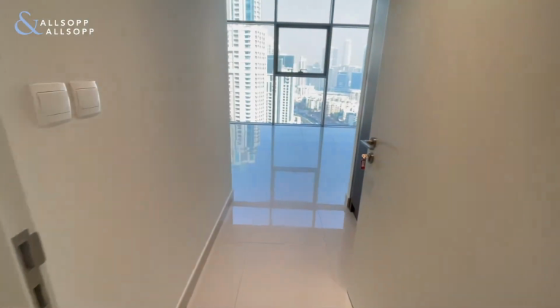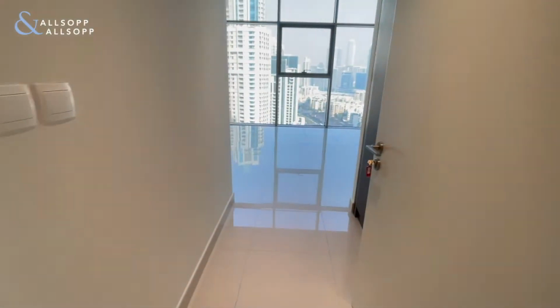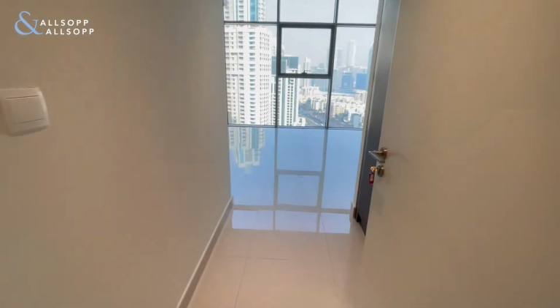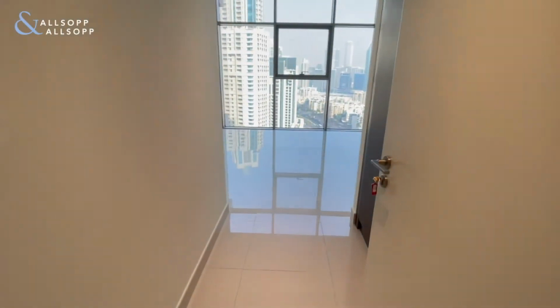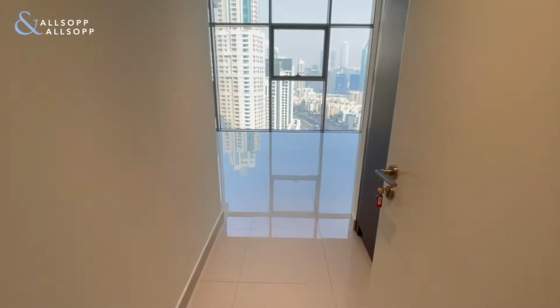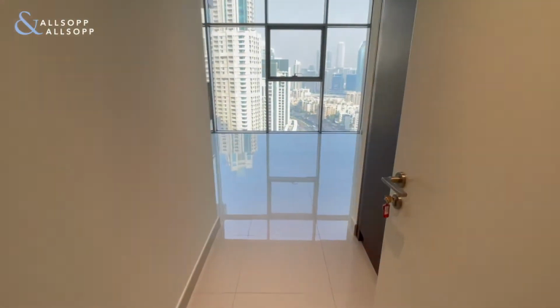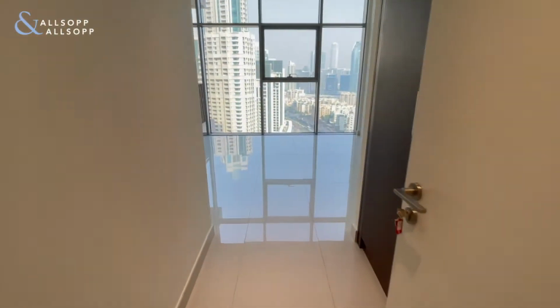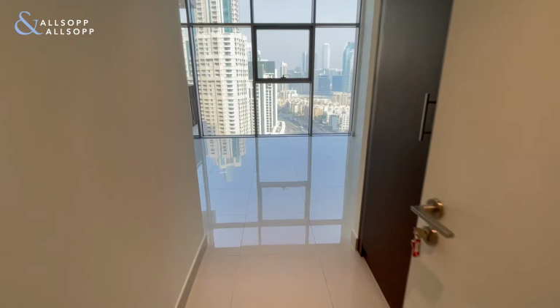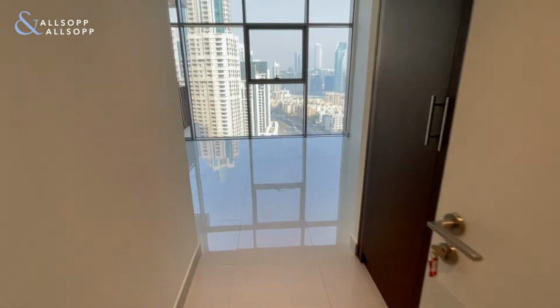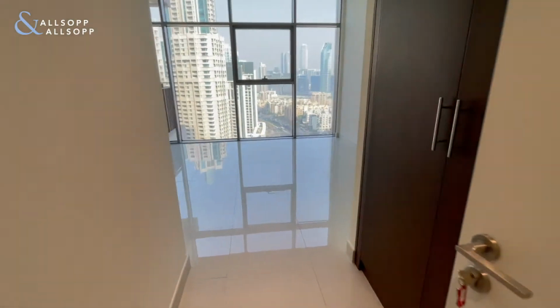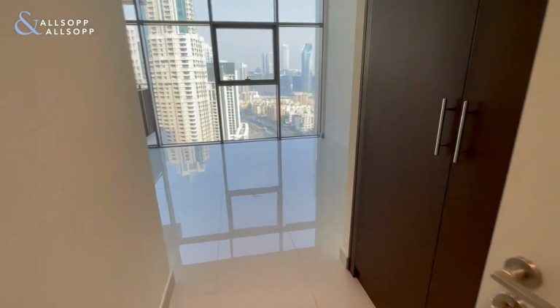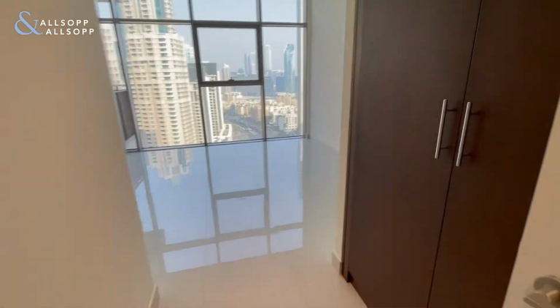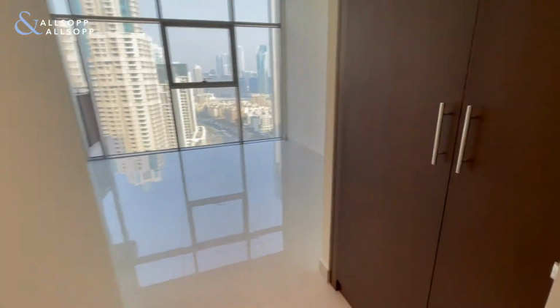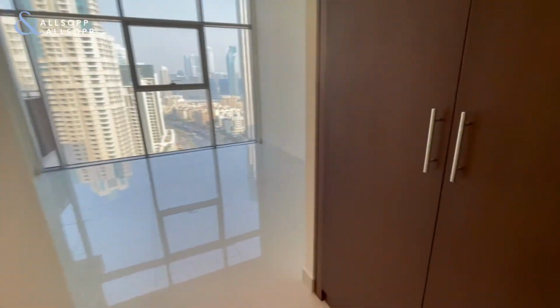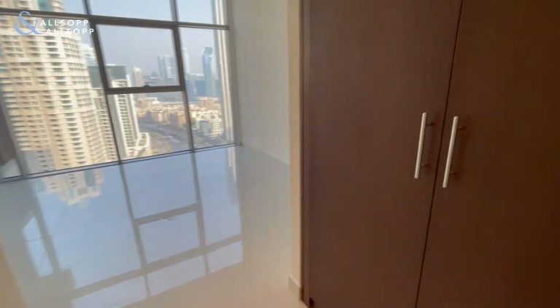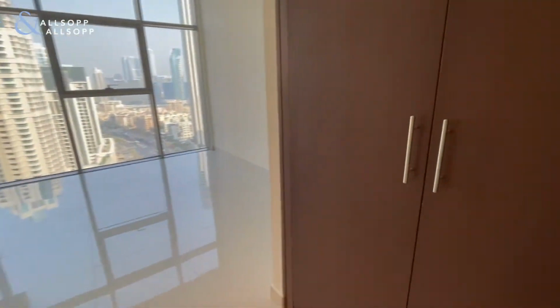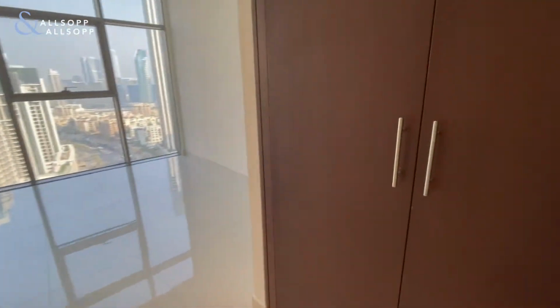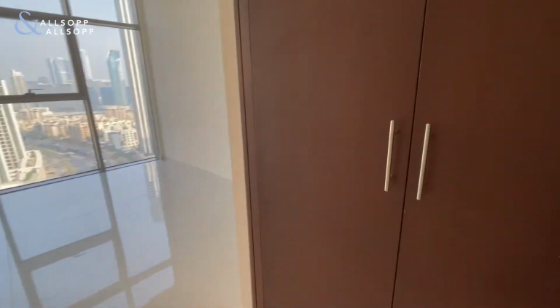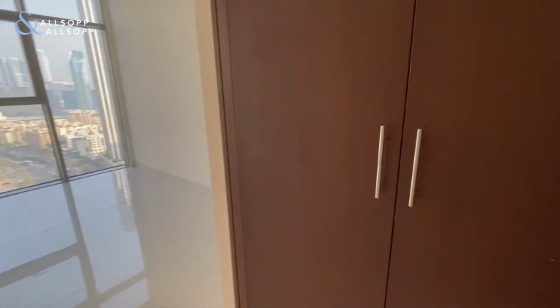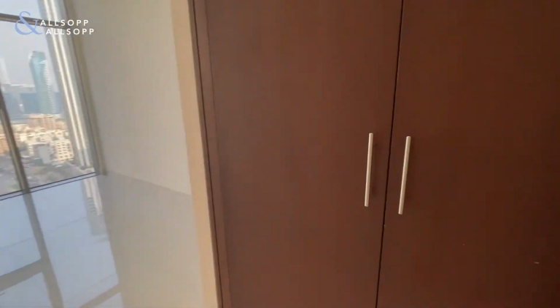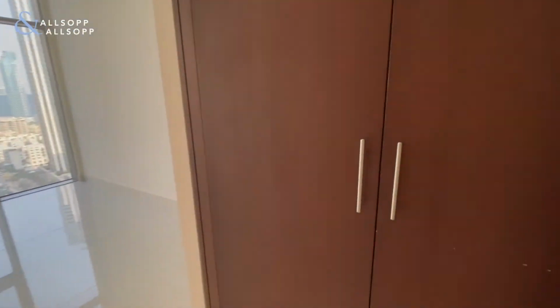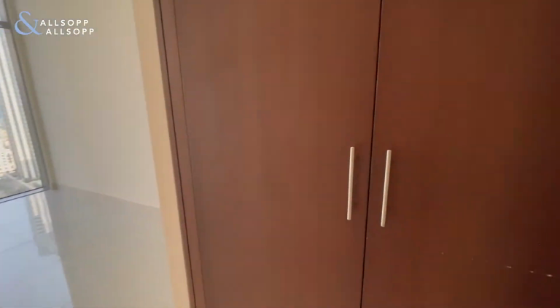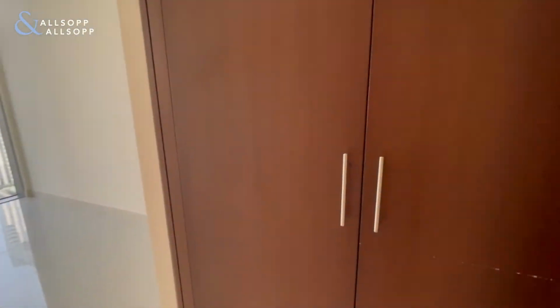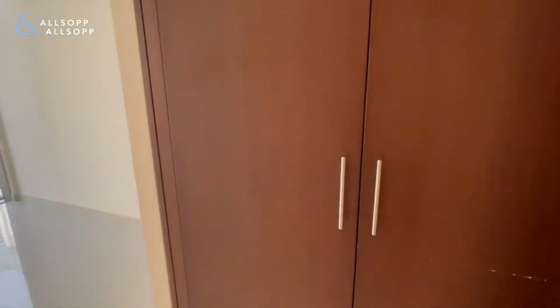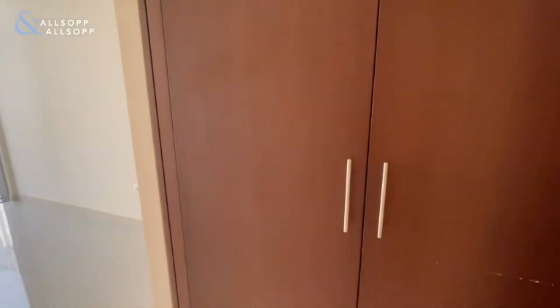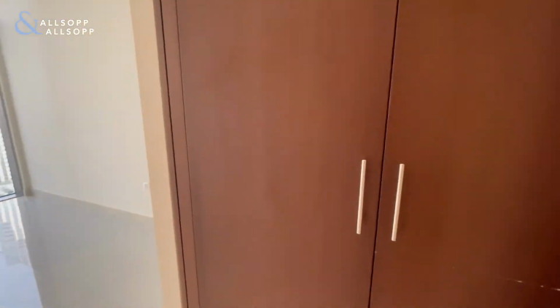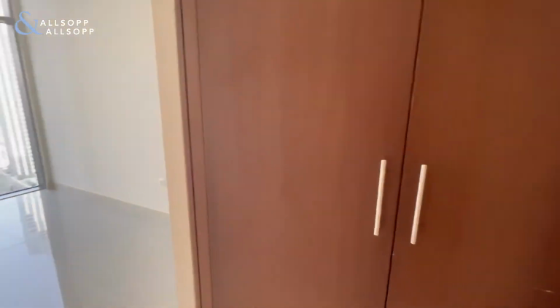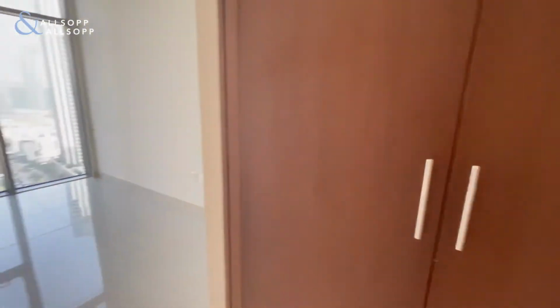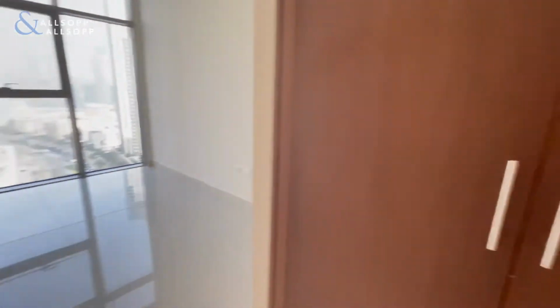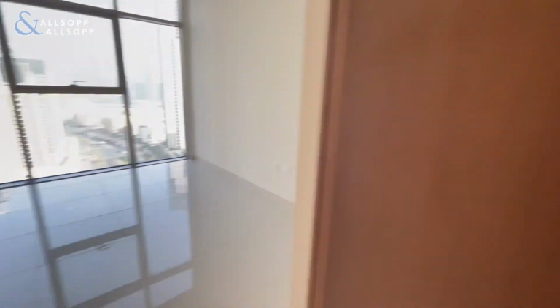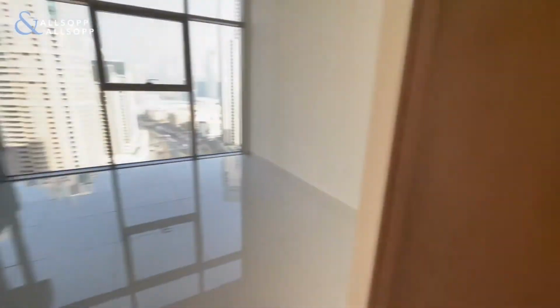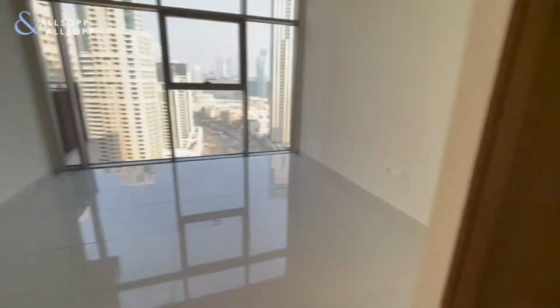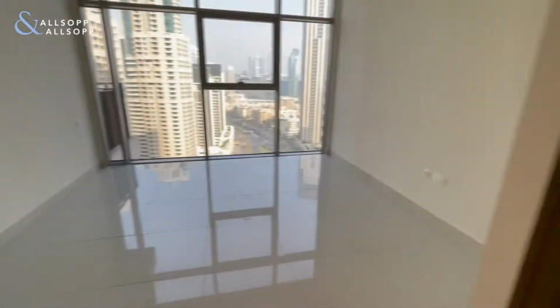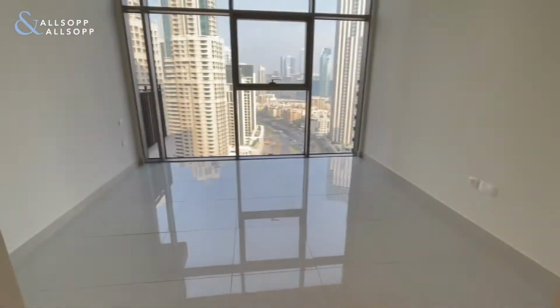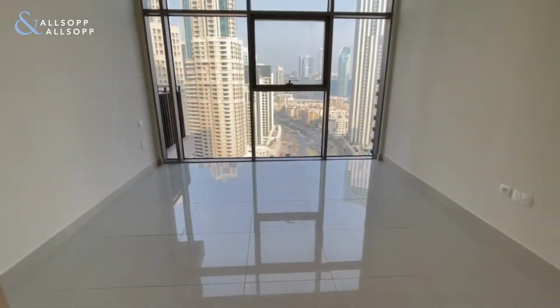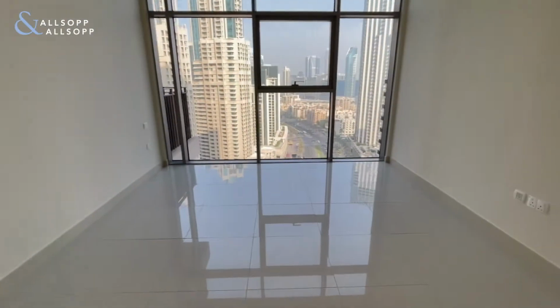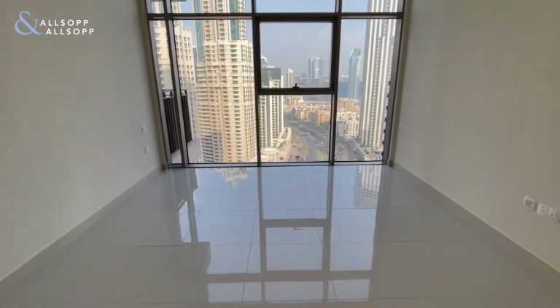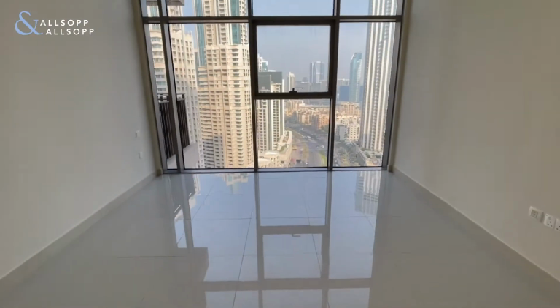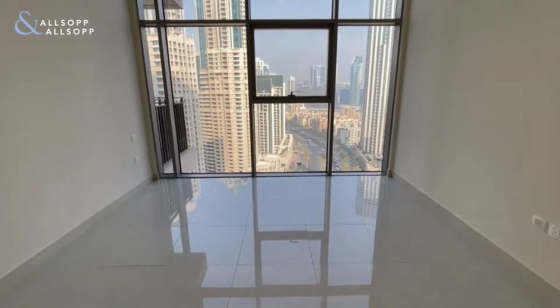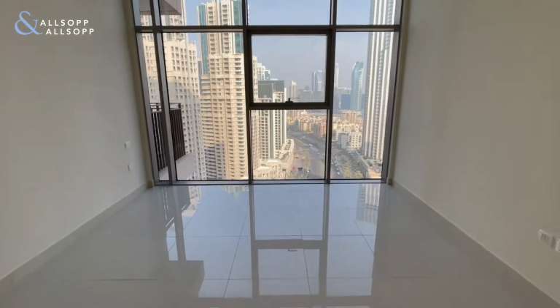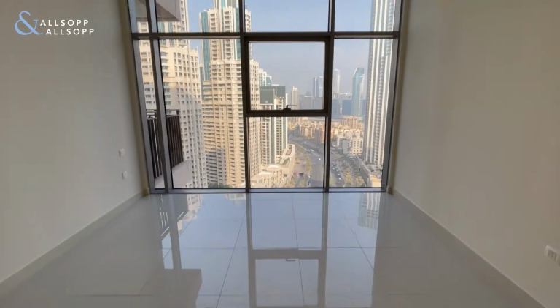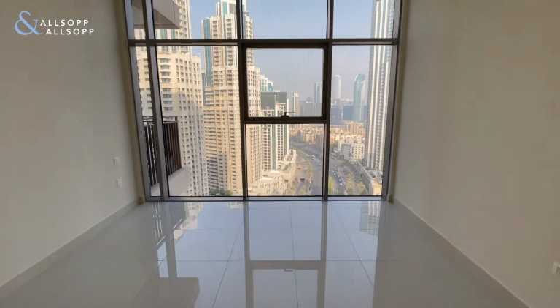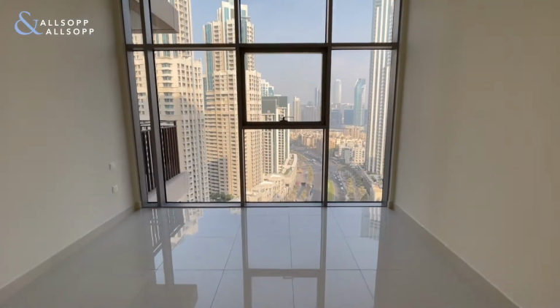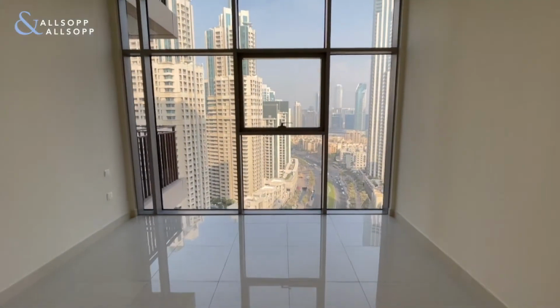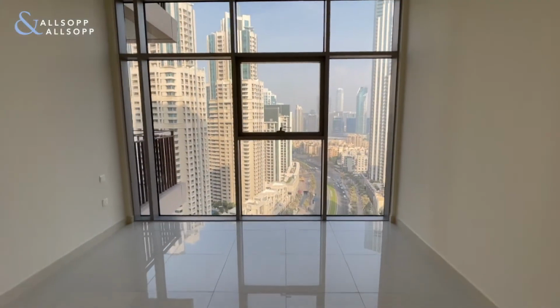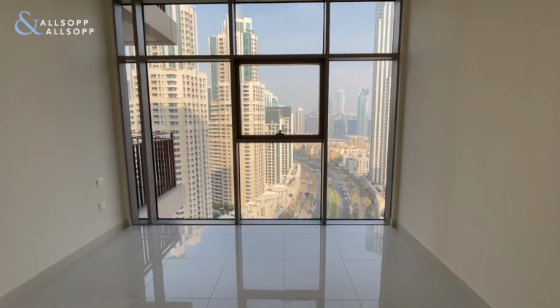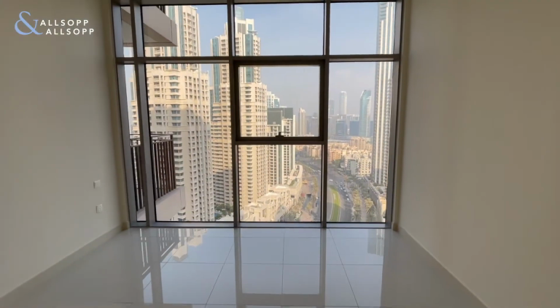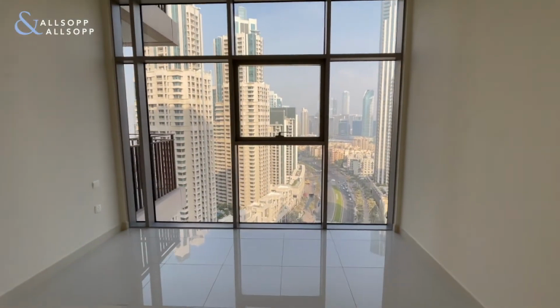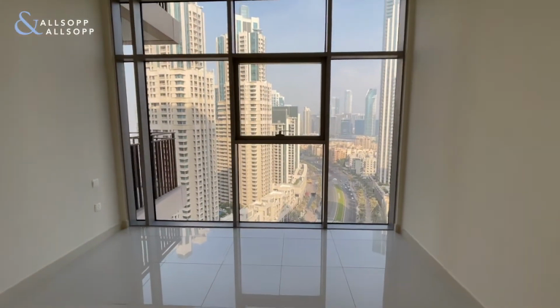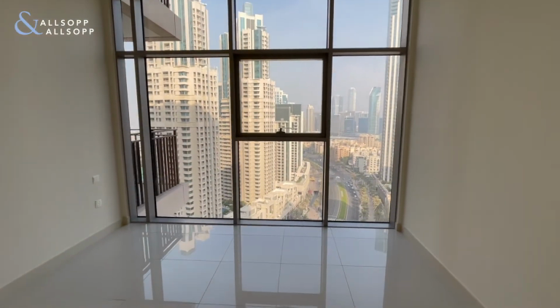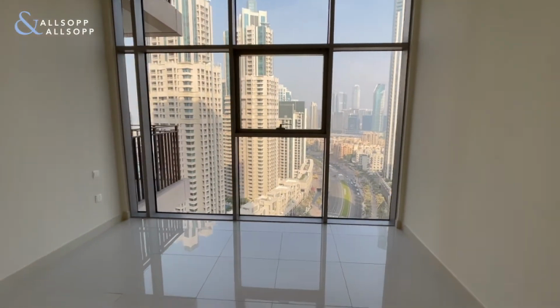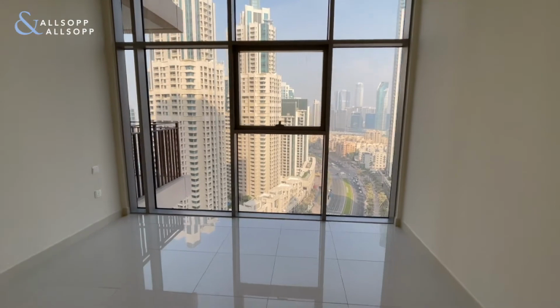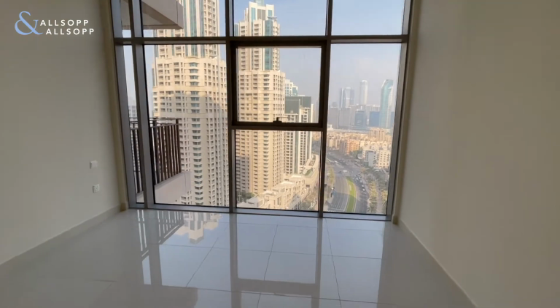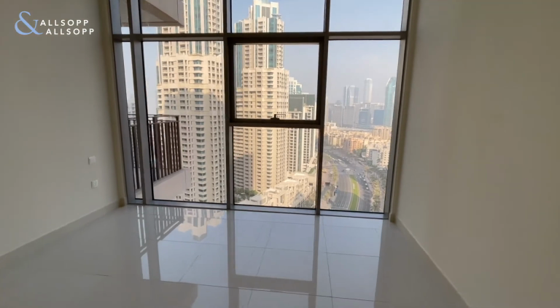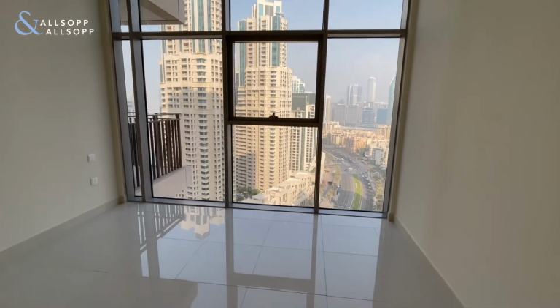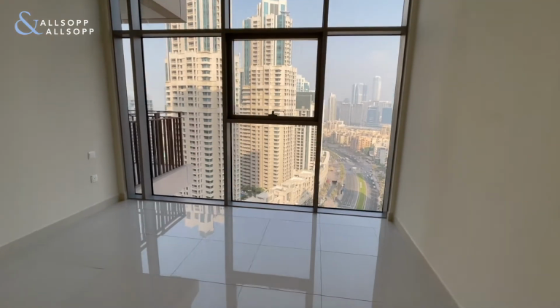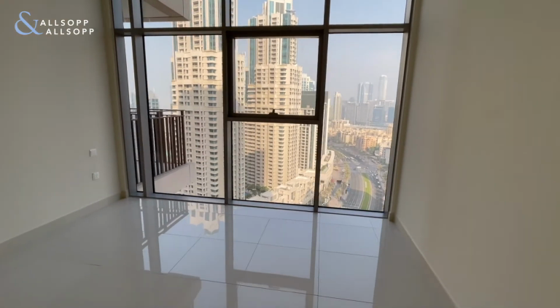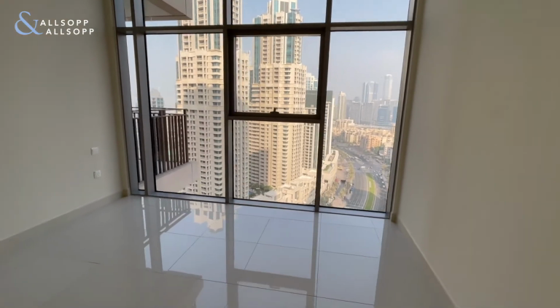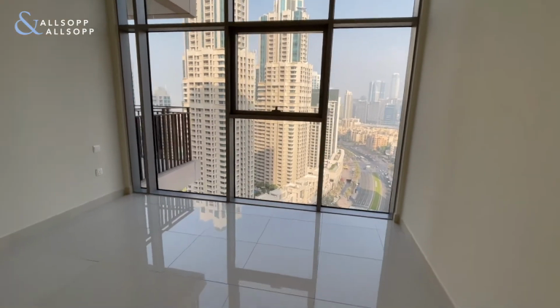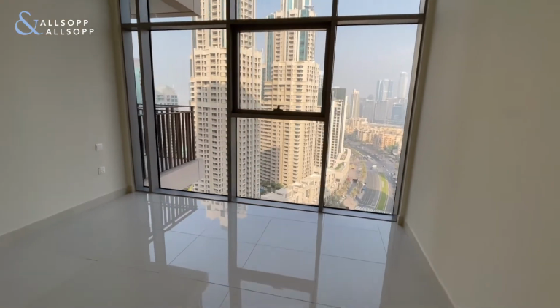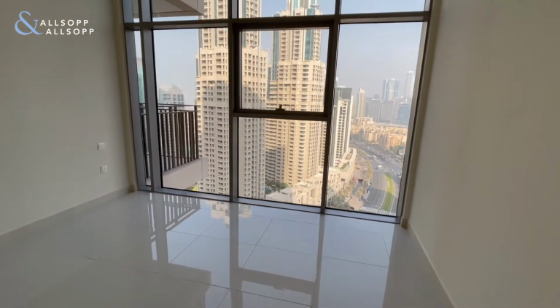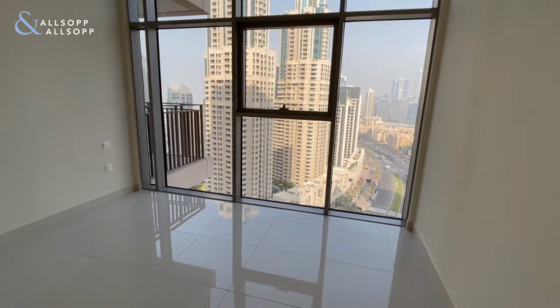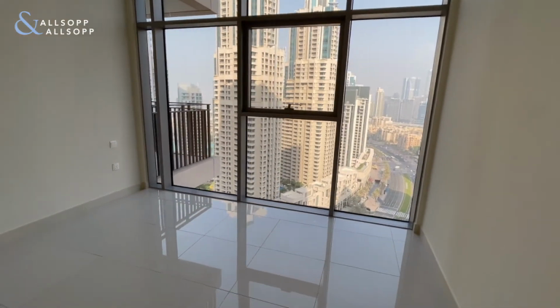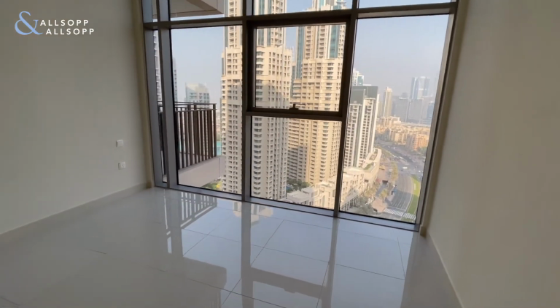Into the second bedroom, again built-in storage here, and those amazing floor to ceiling windows.